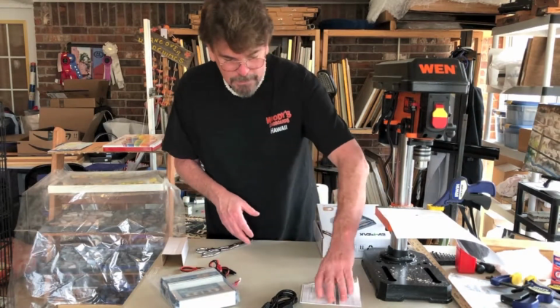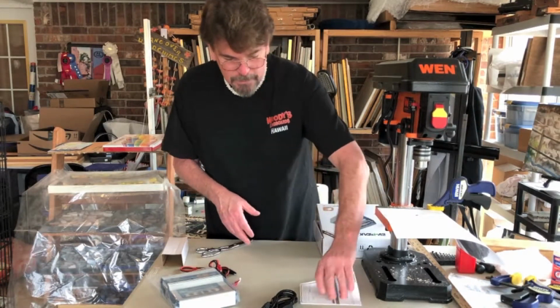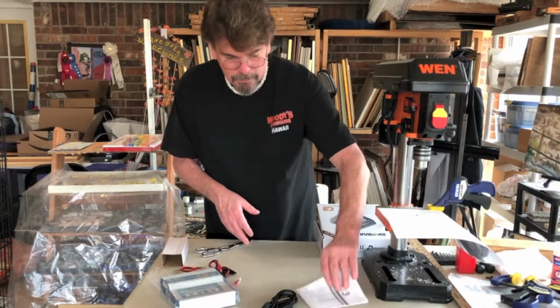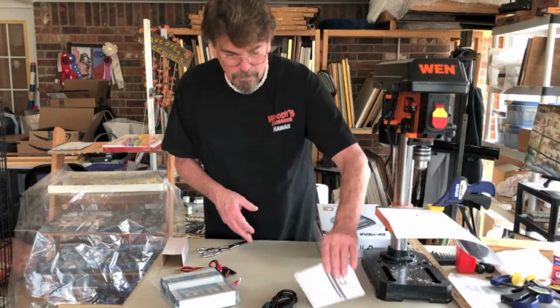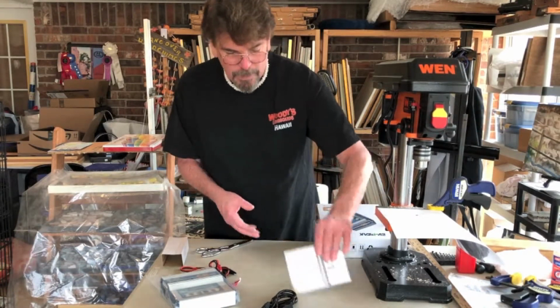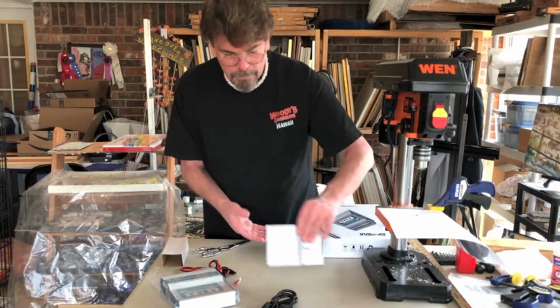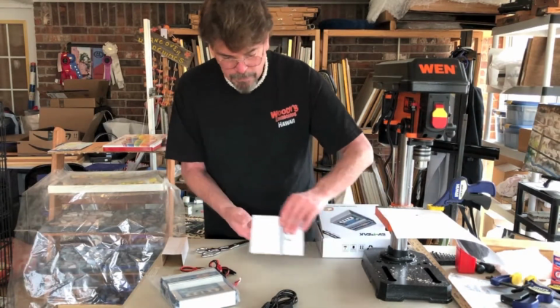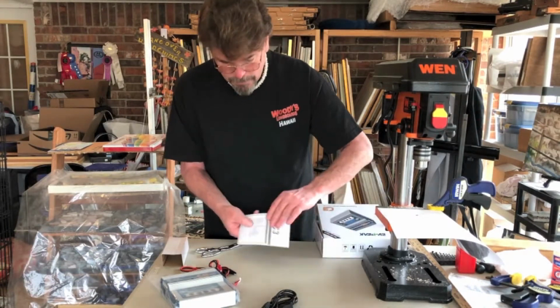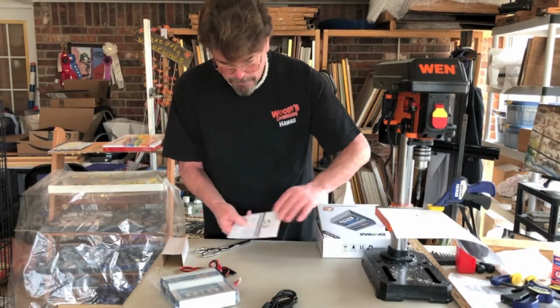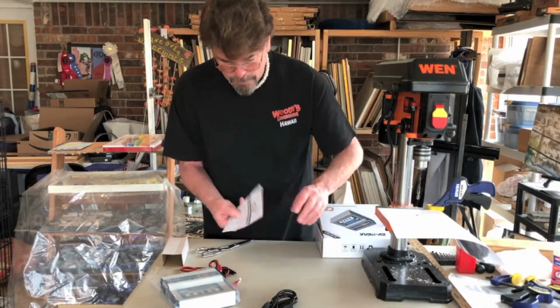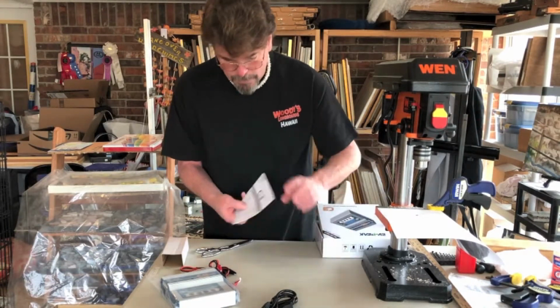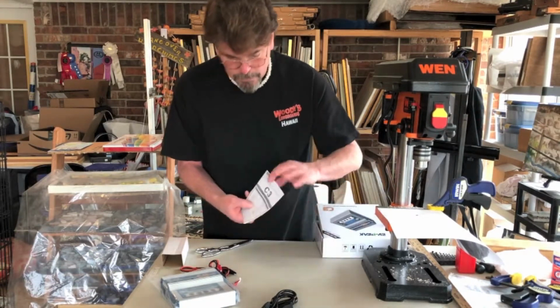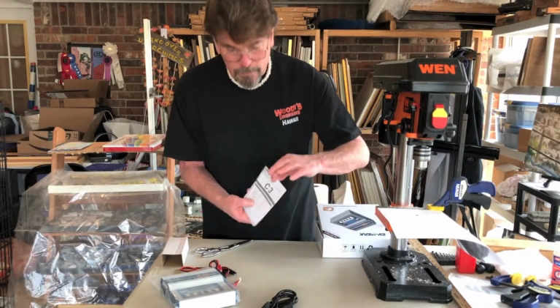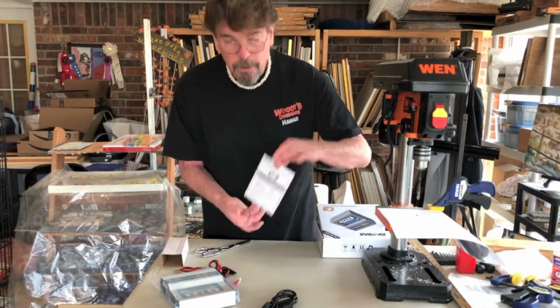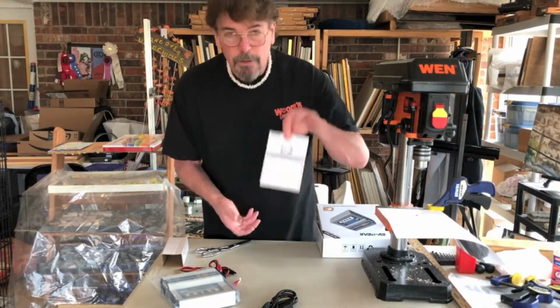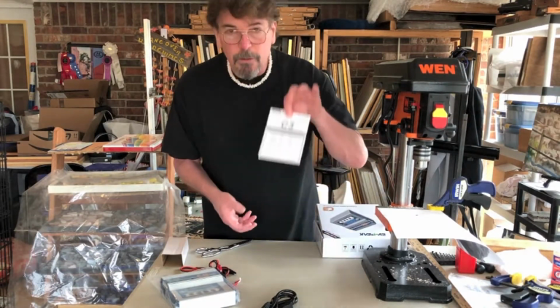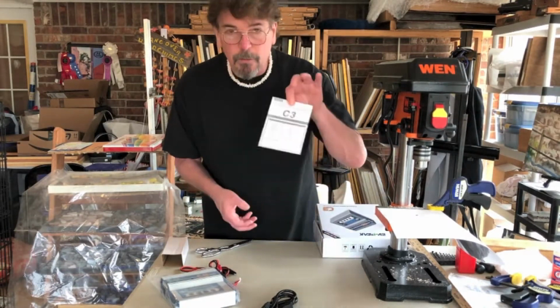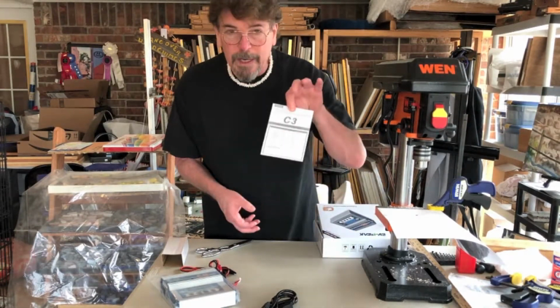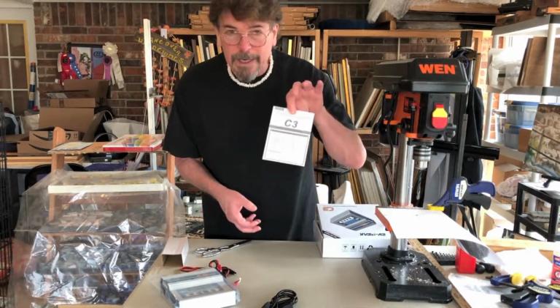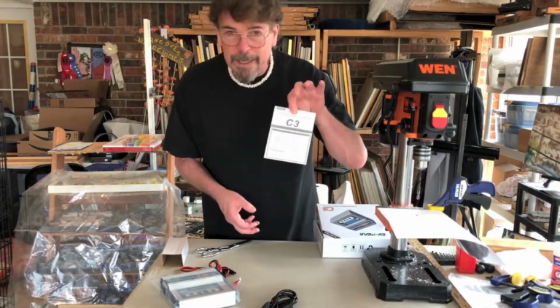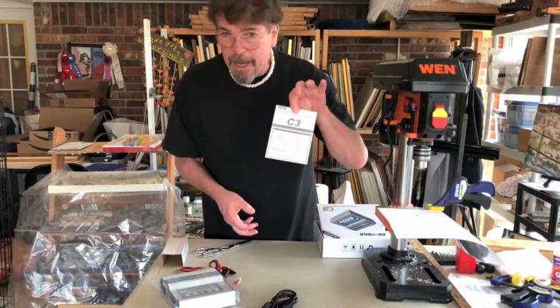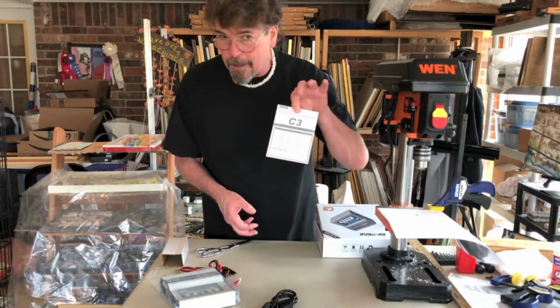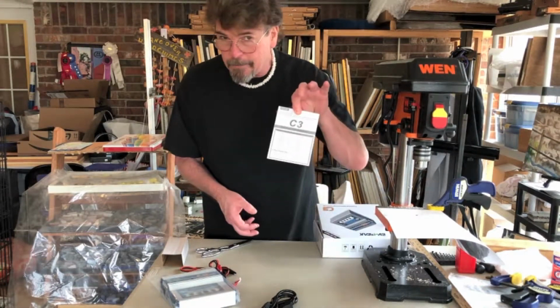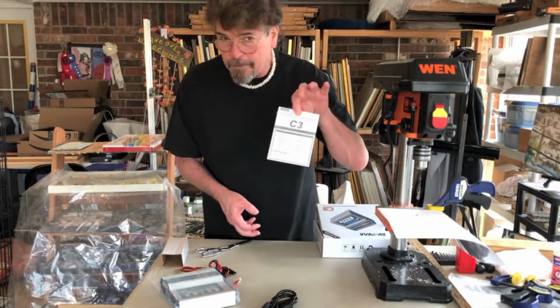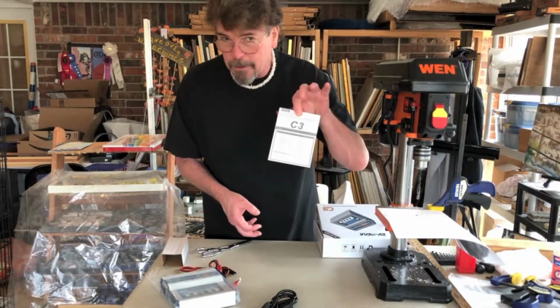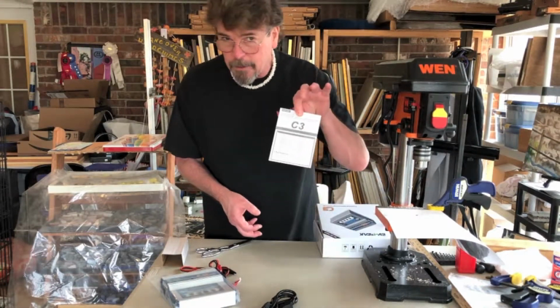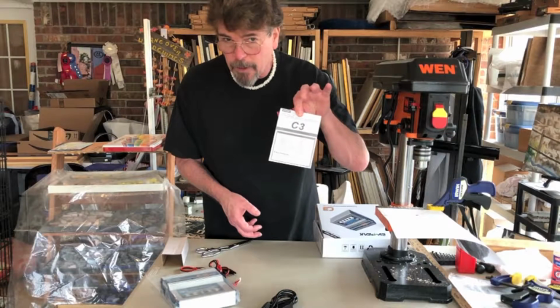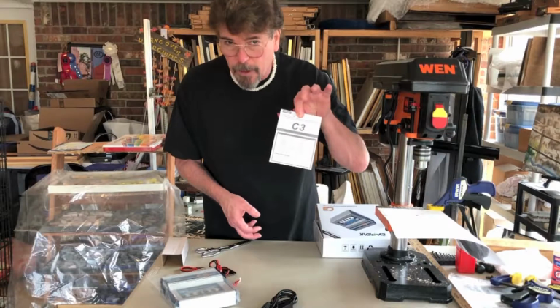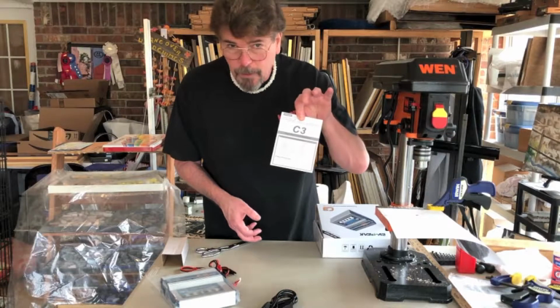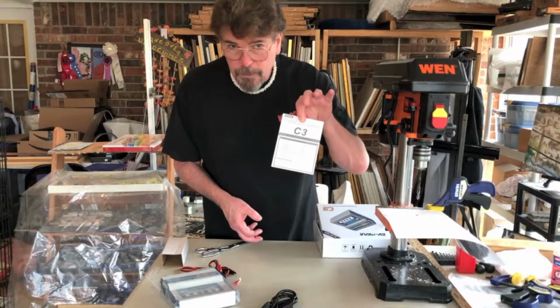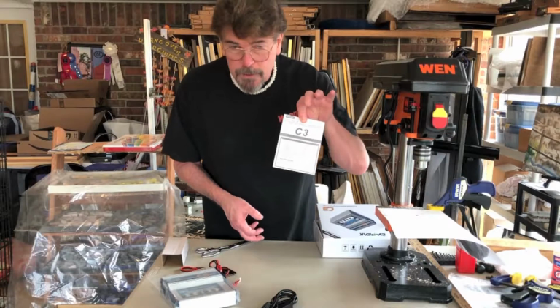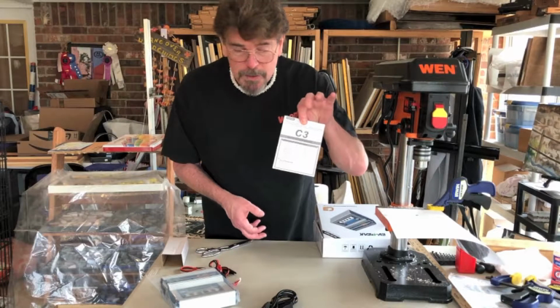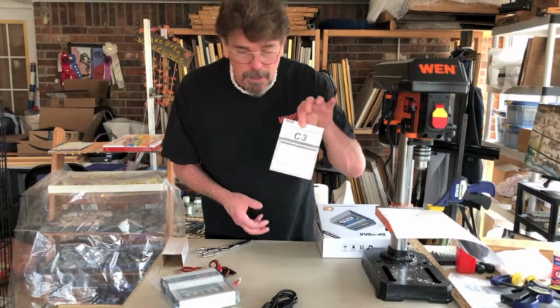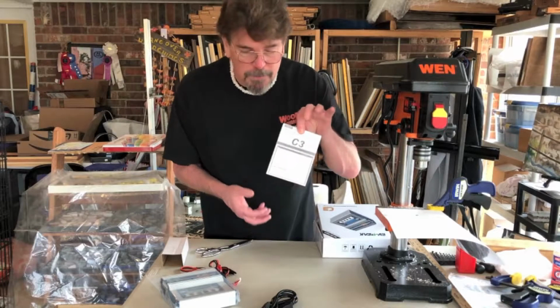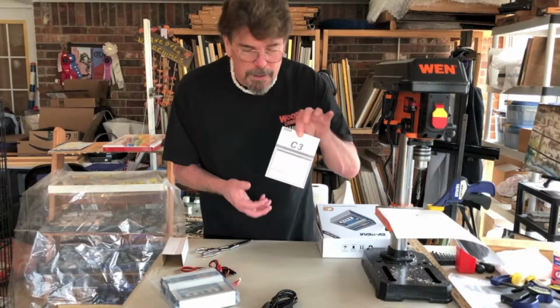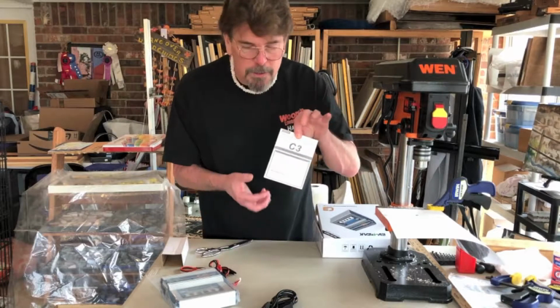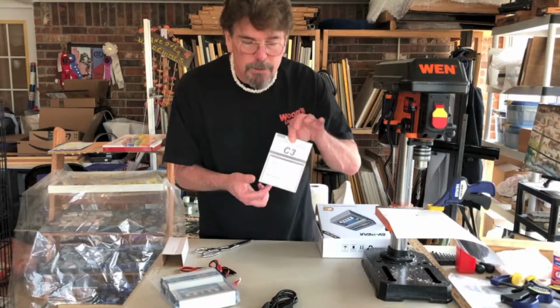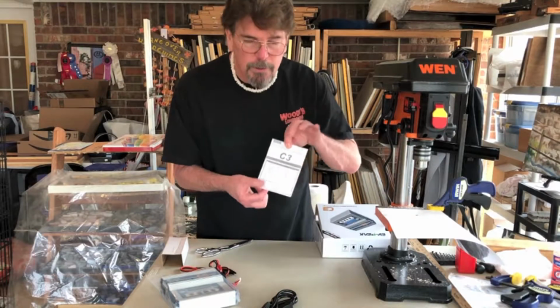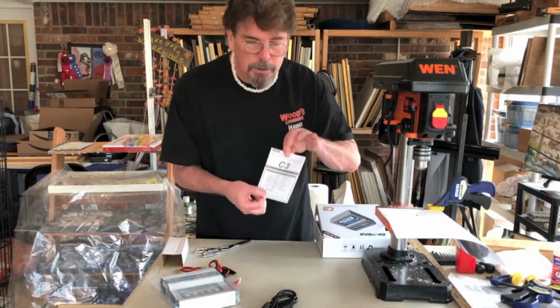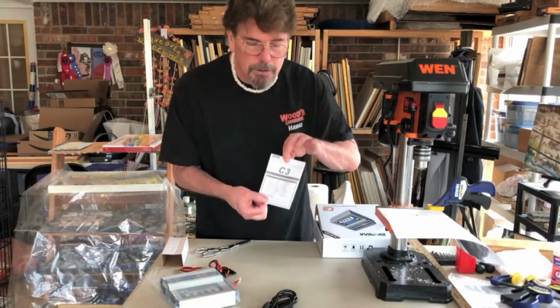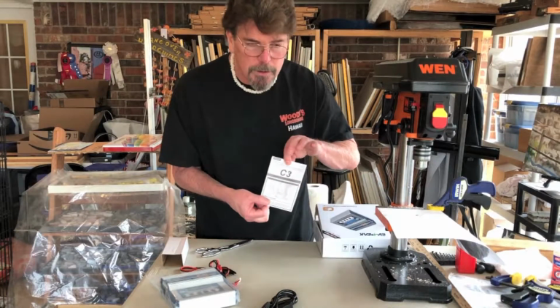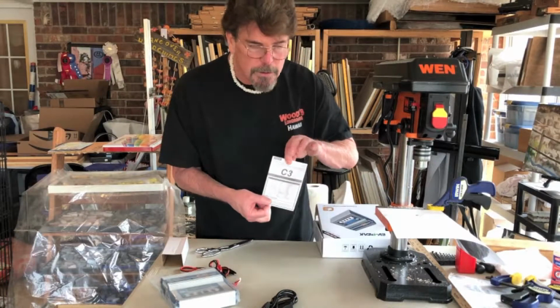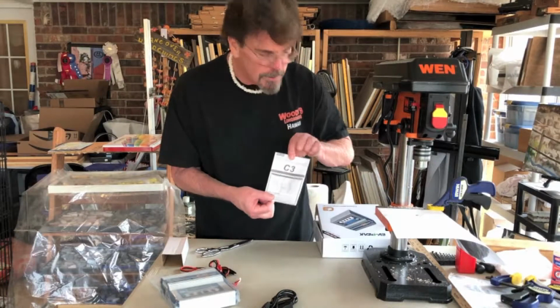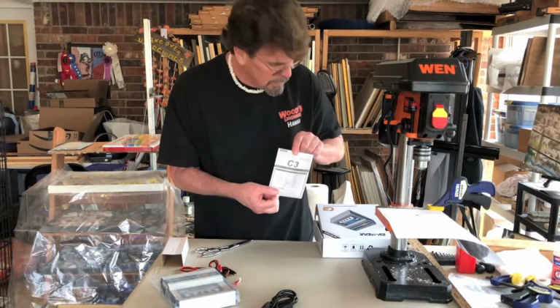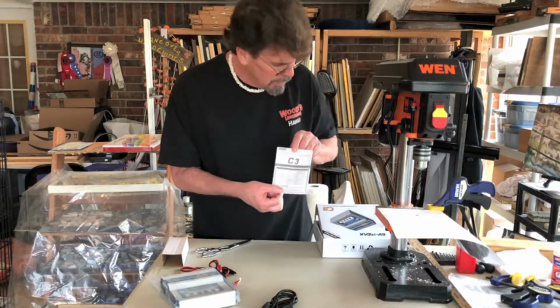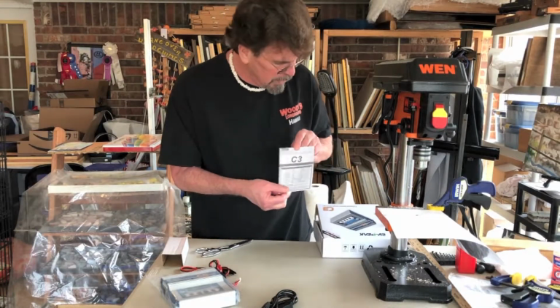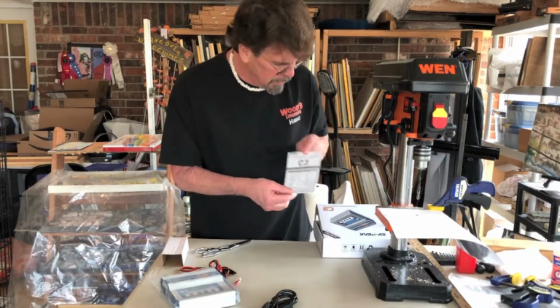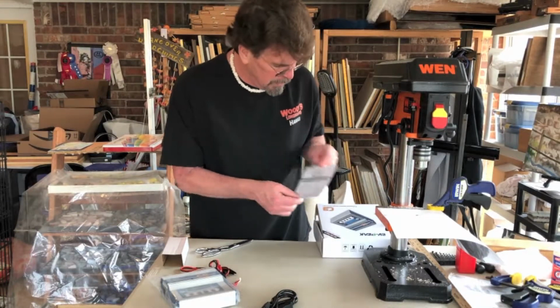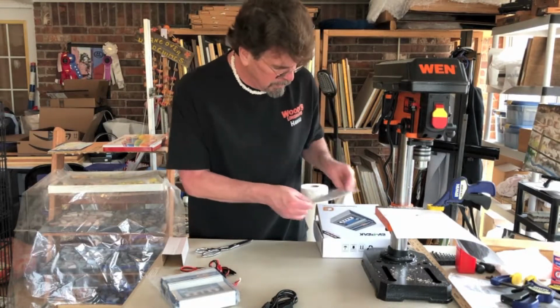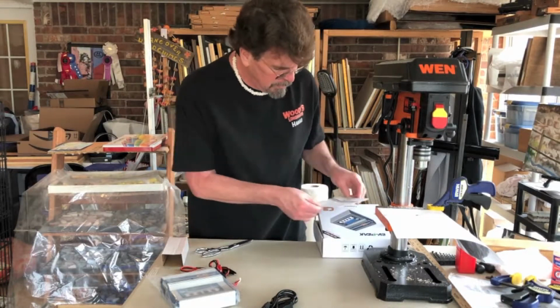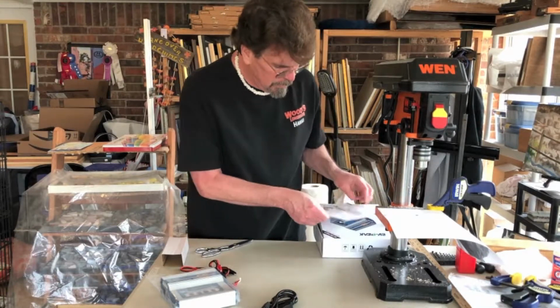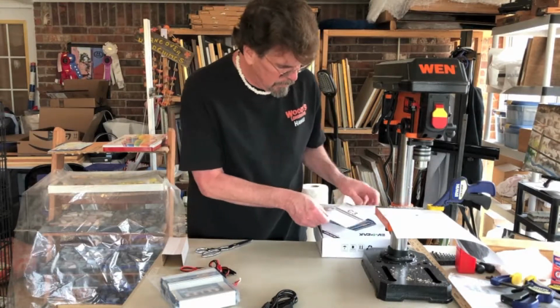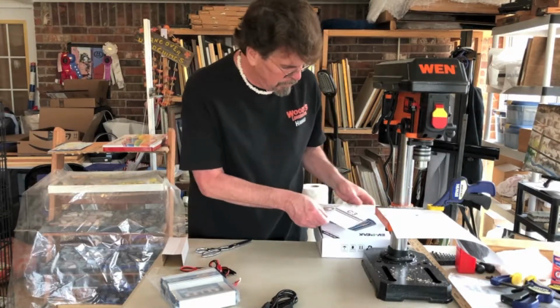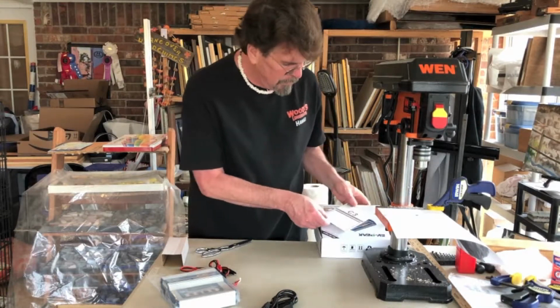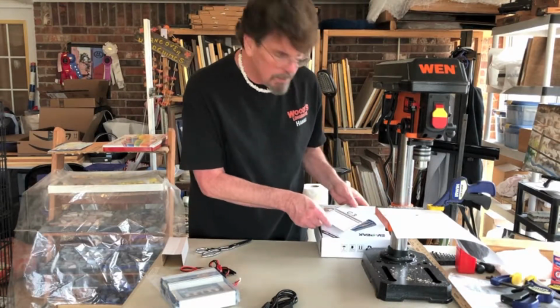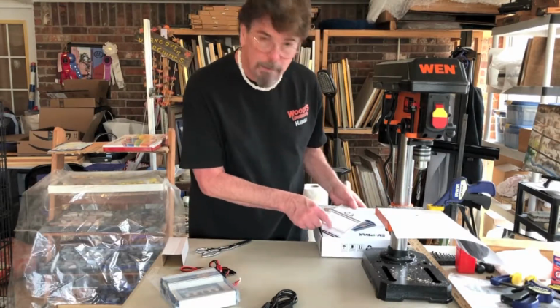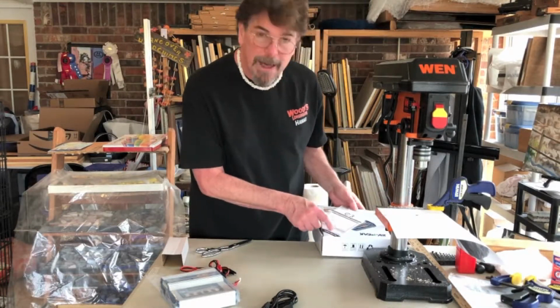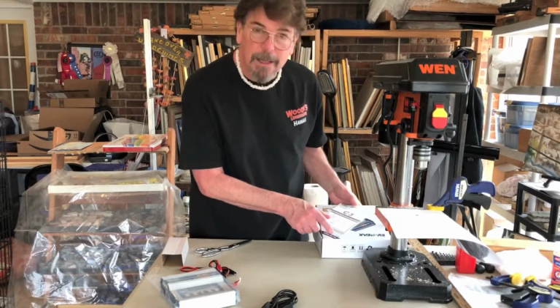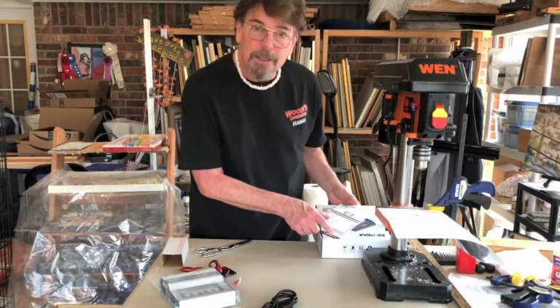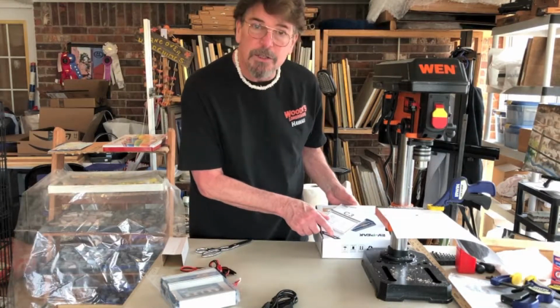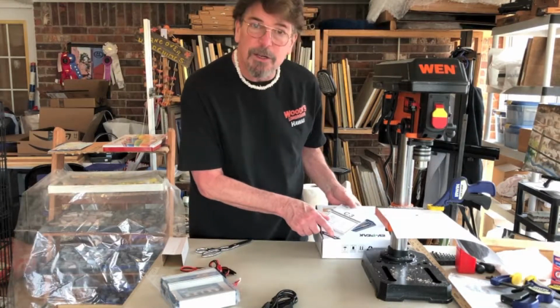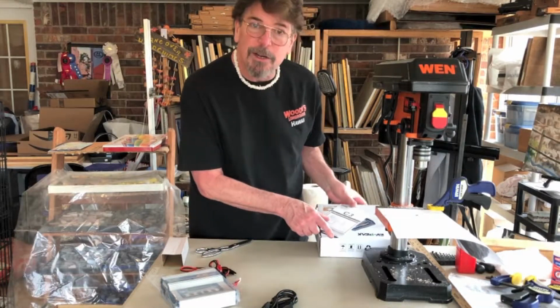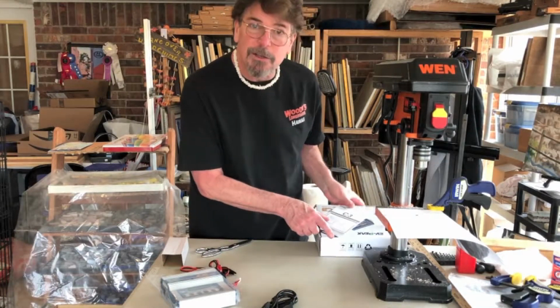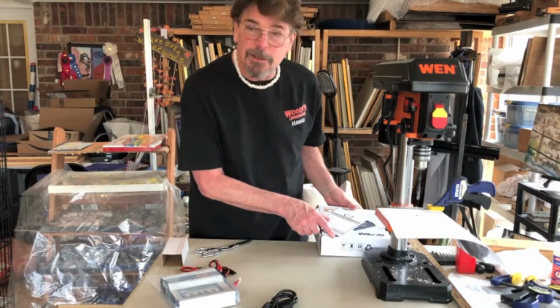Remember to read and follow all the safety instructions with your balance charger.